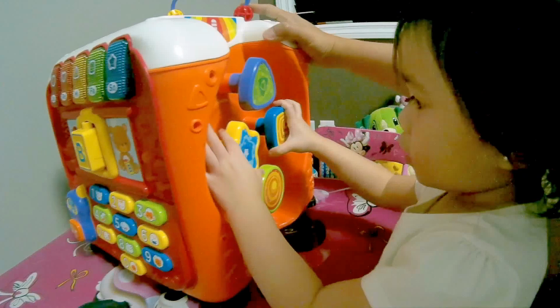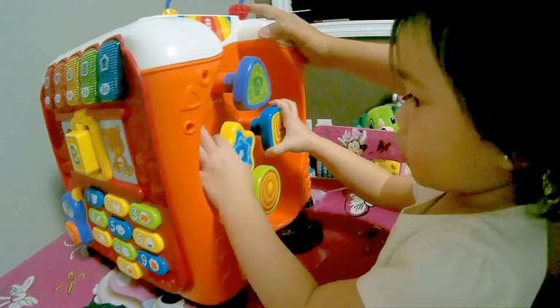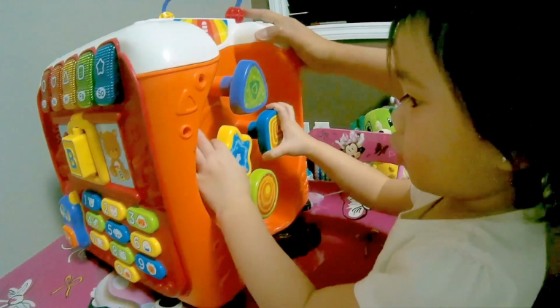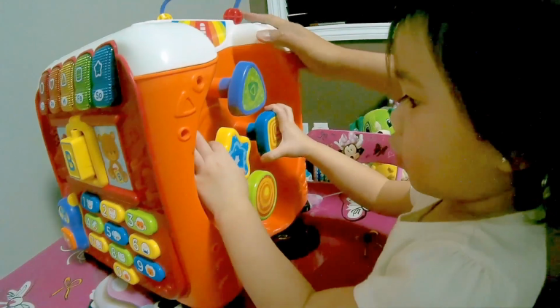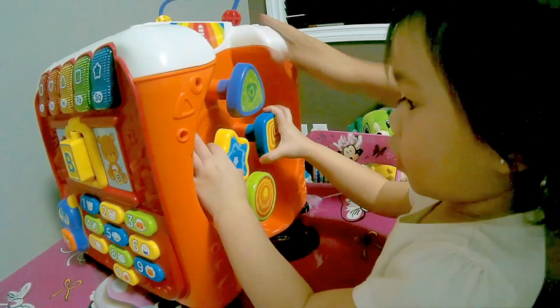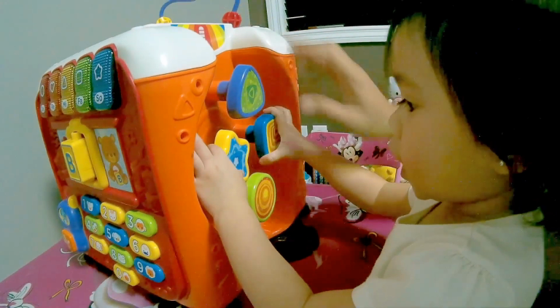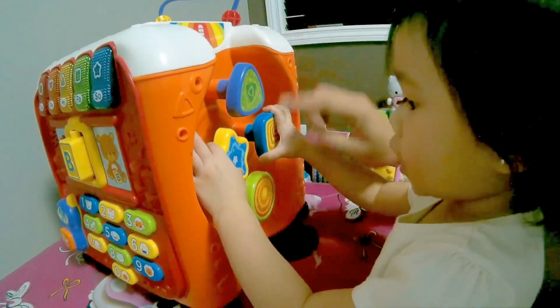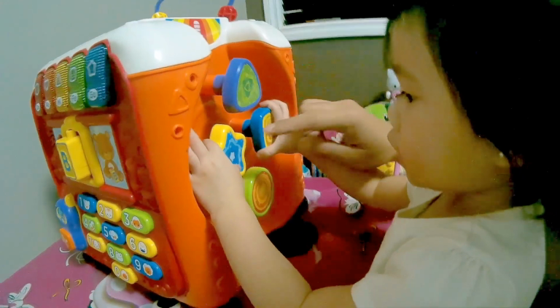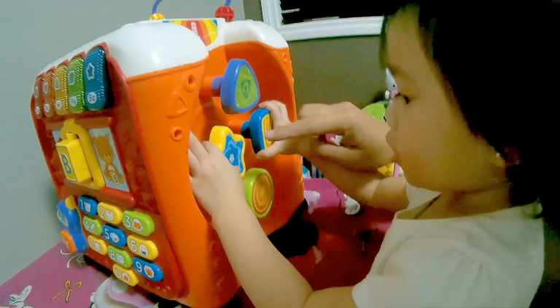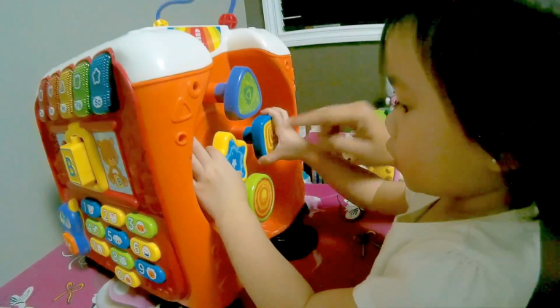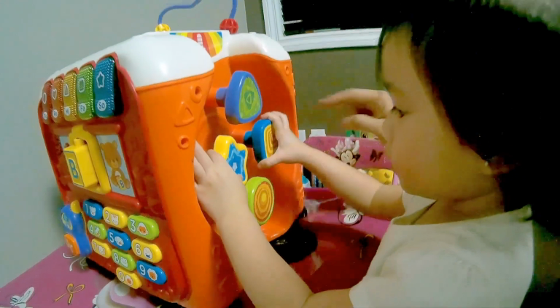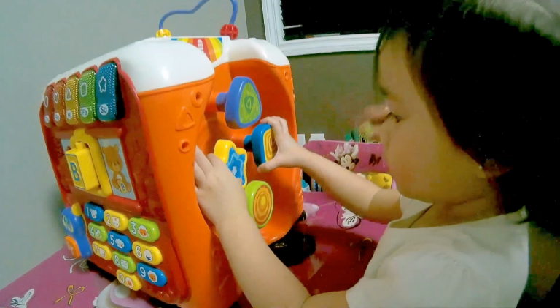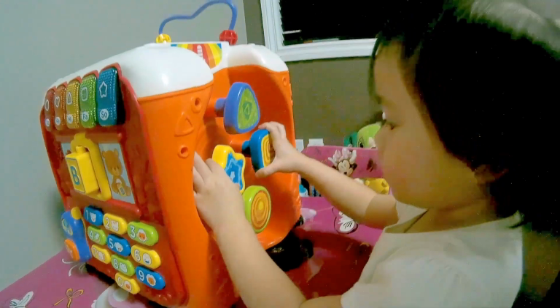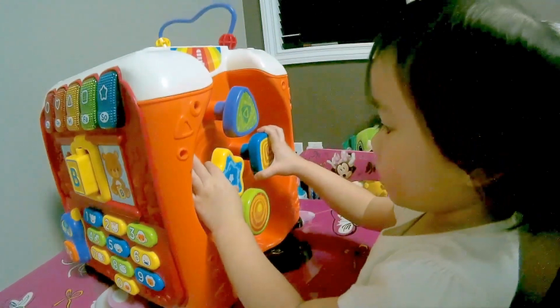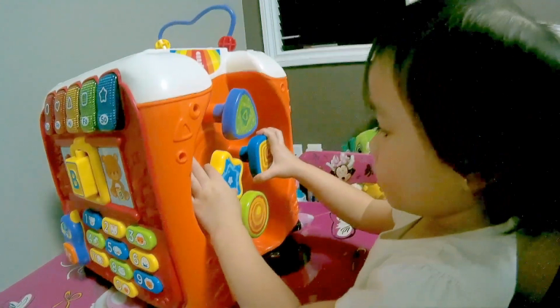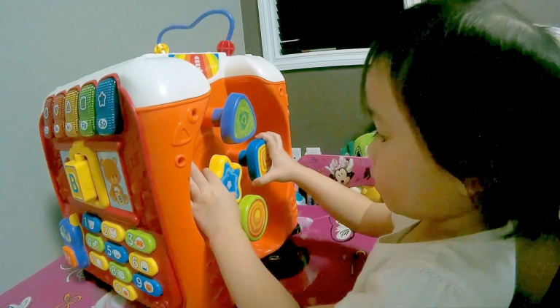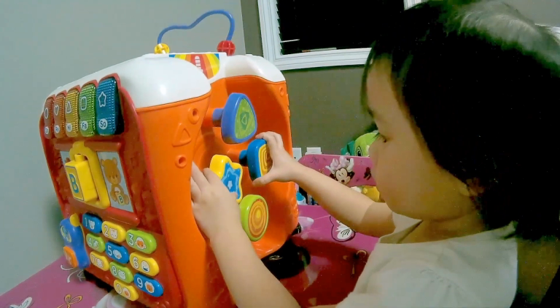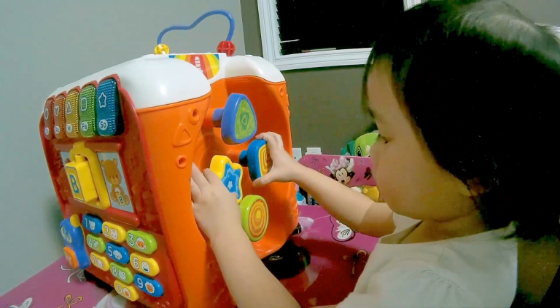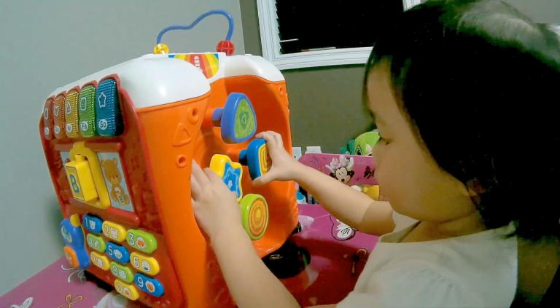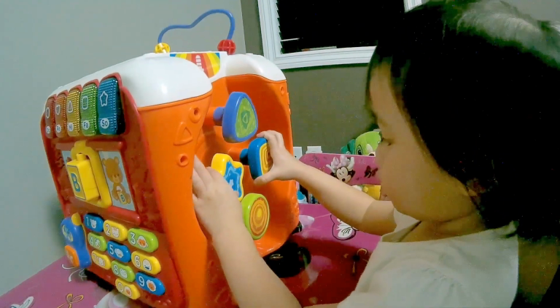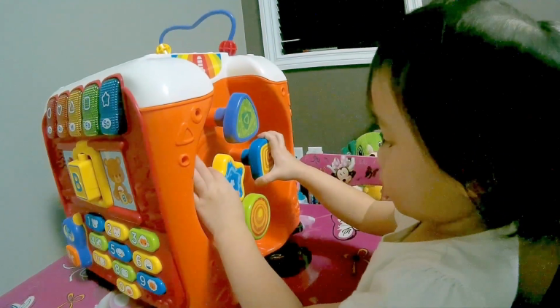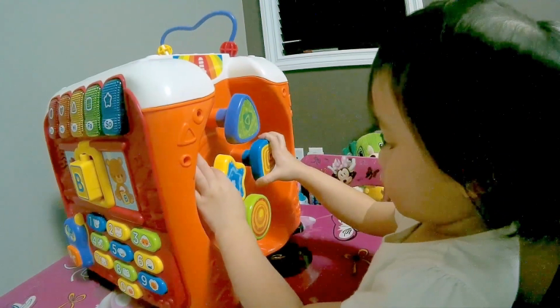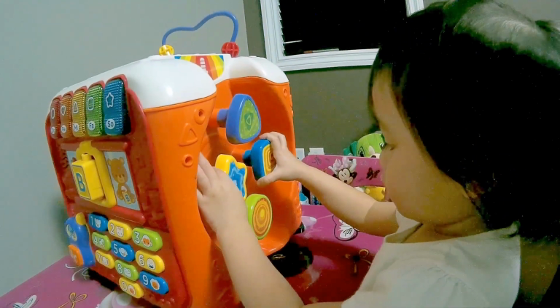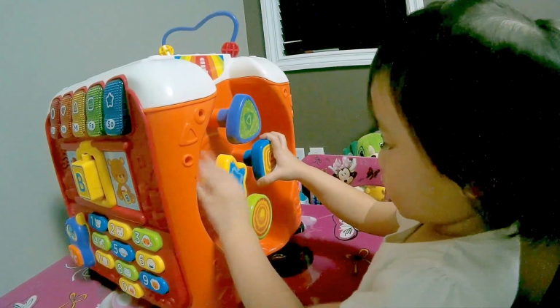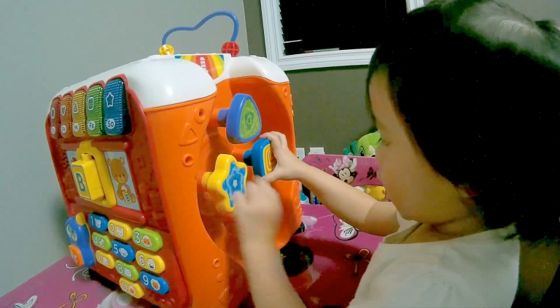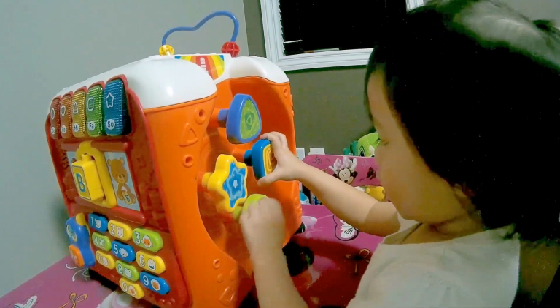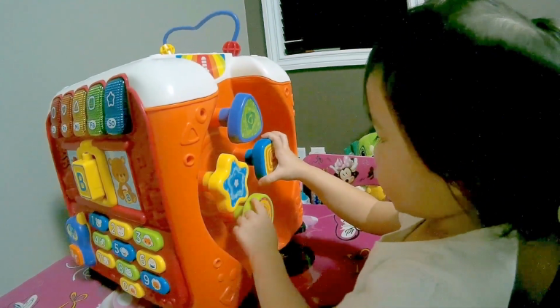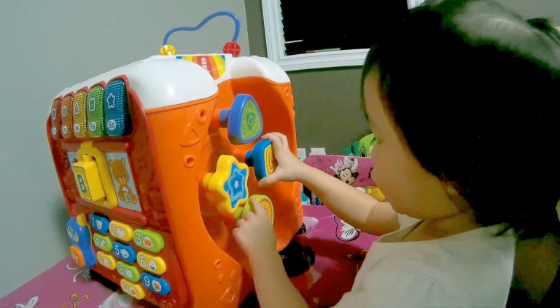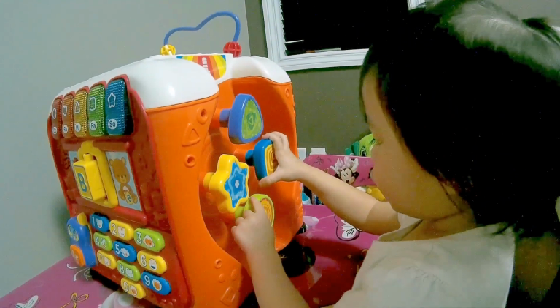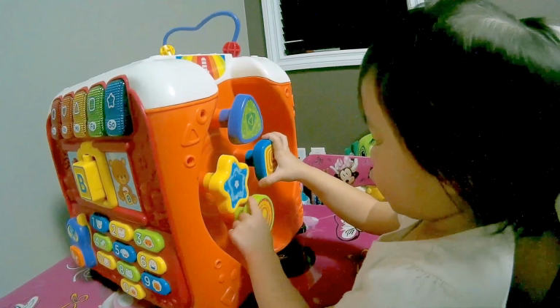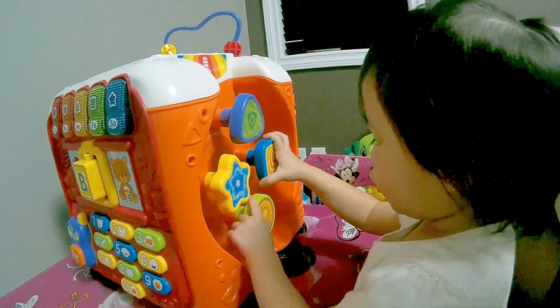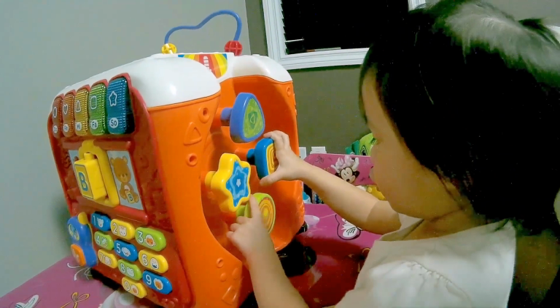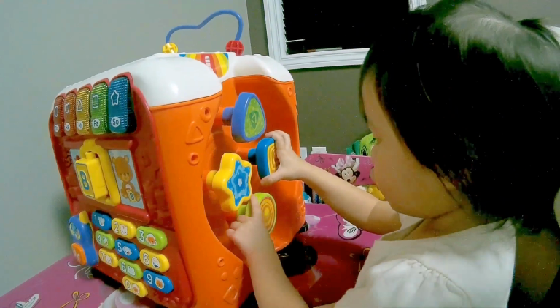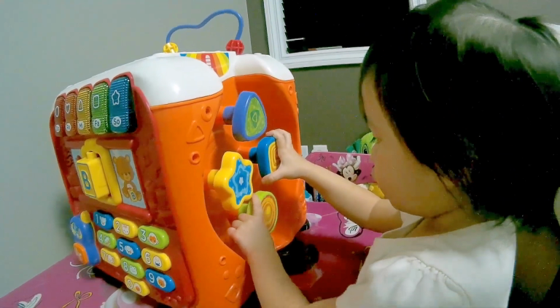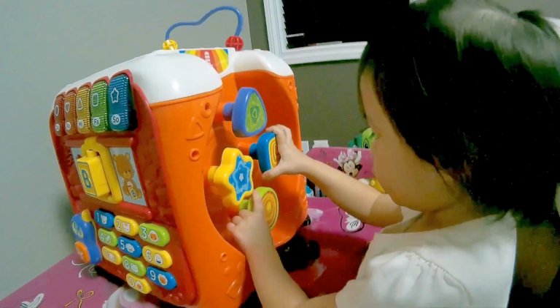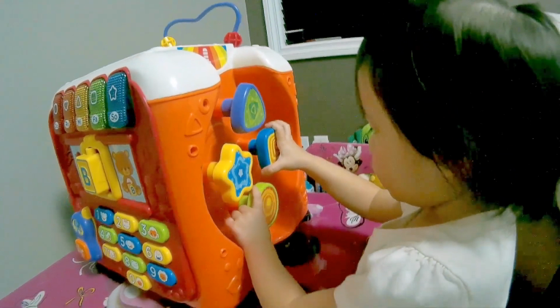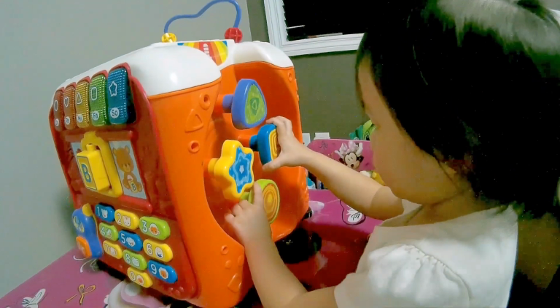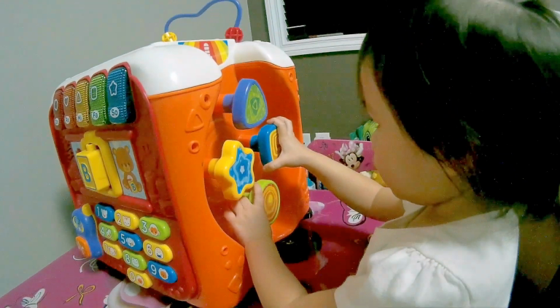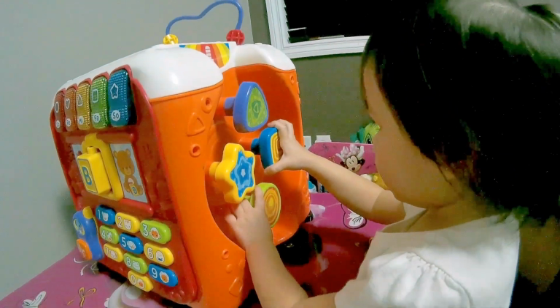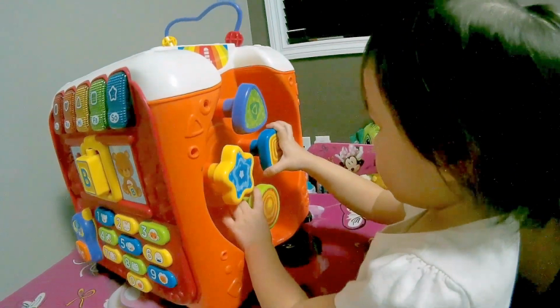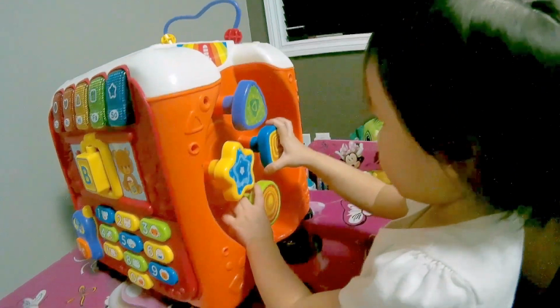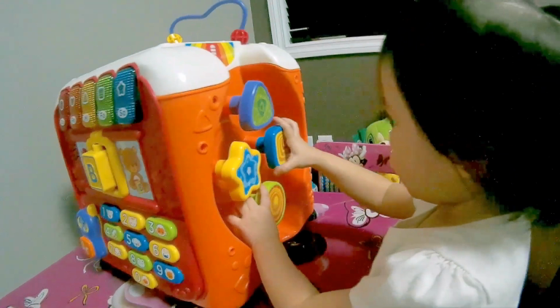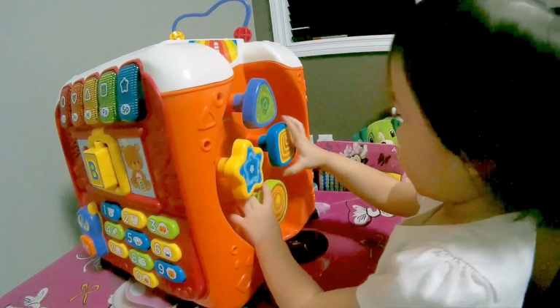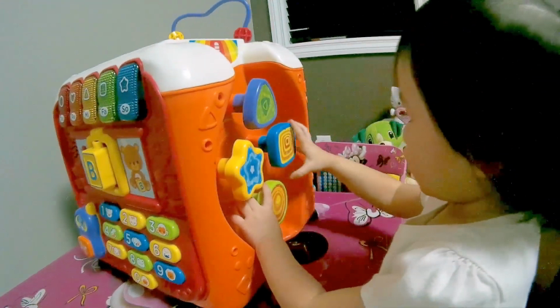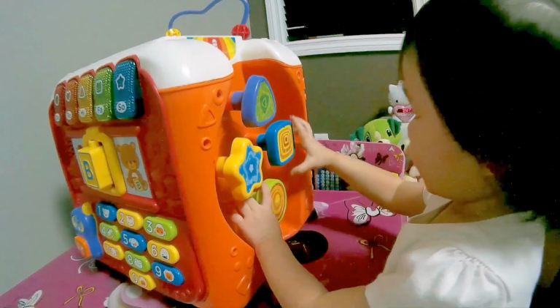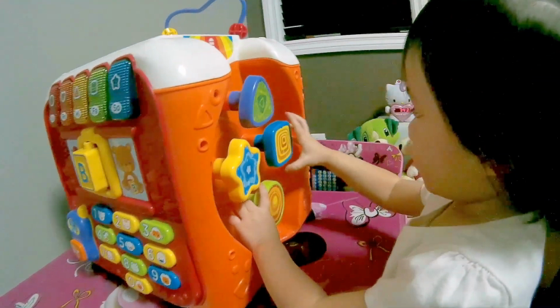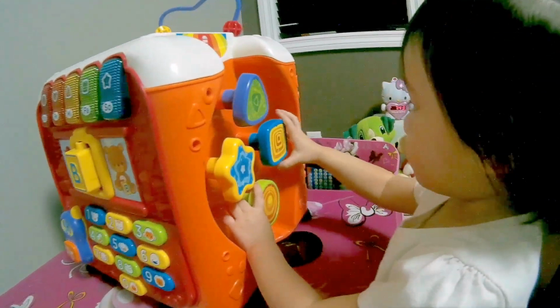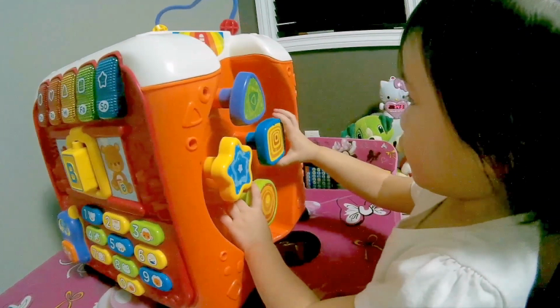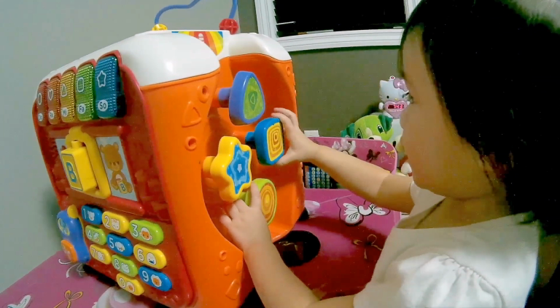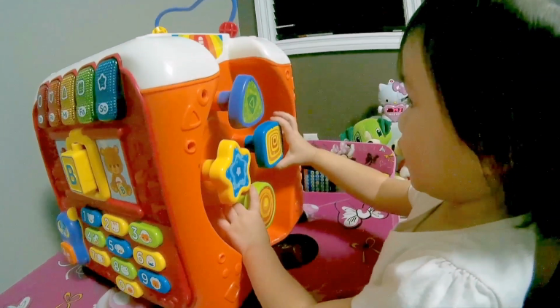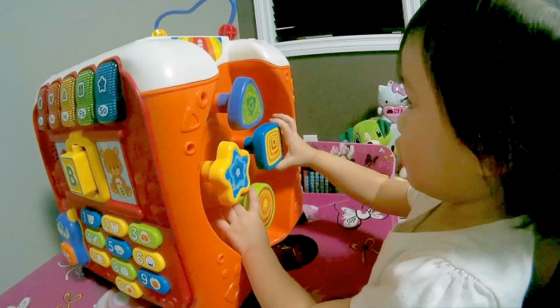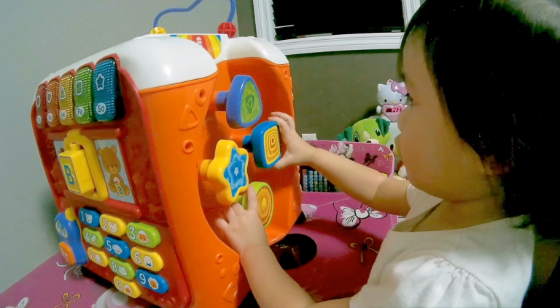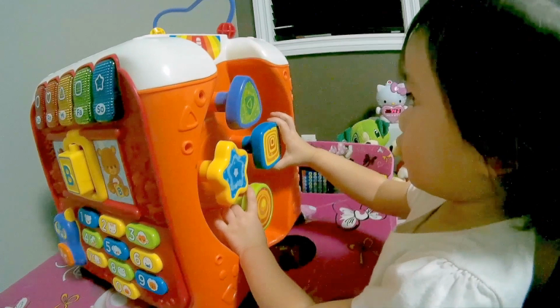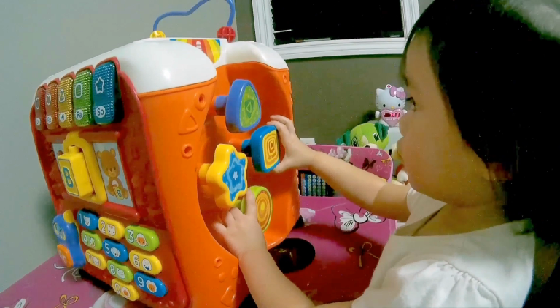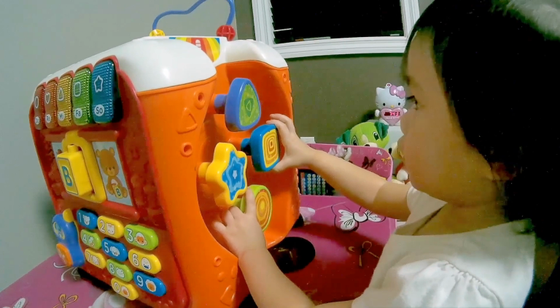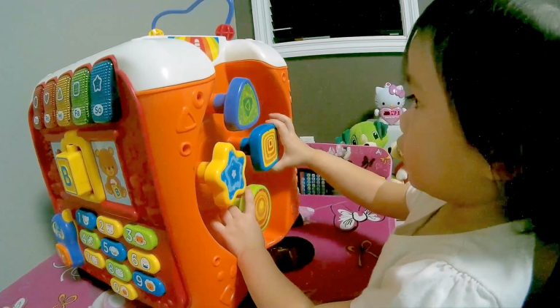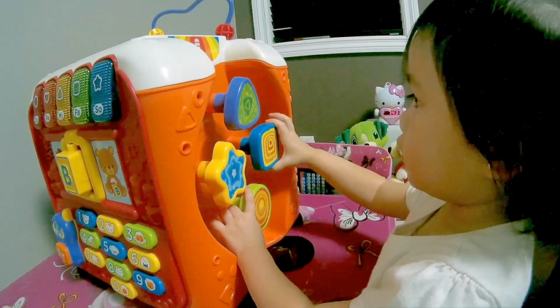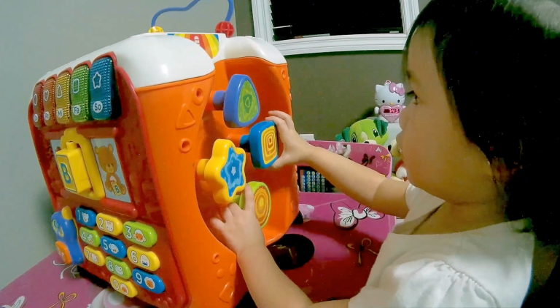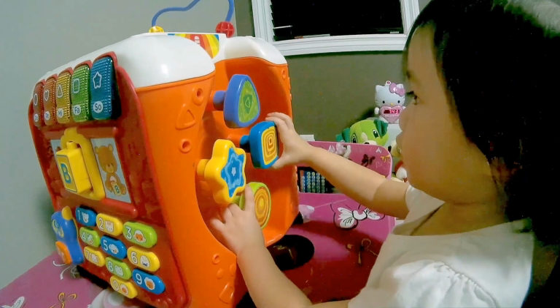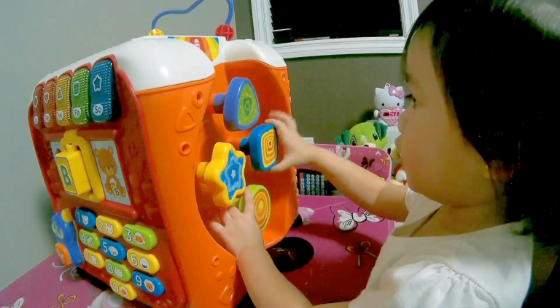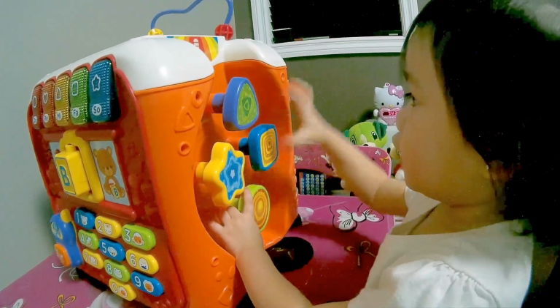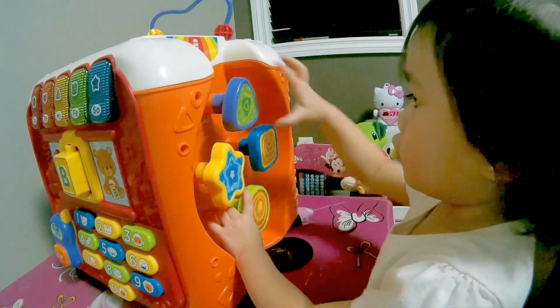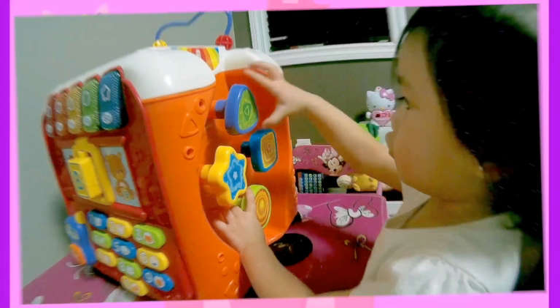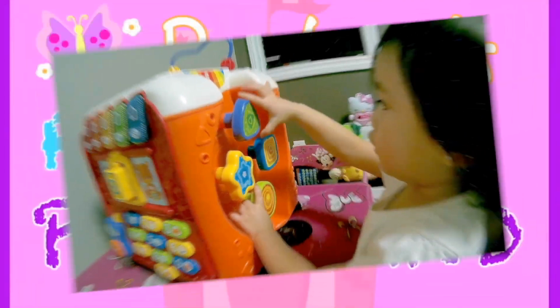Star. Star. Very good. Circle. Circle. Very good. Square. Very good.